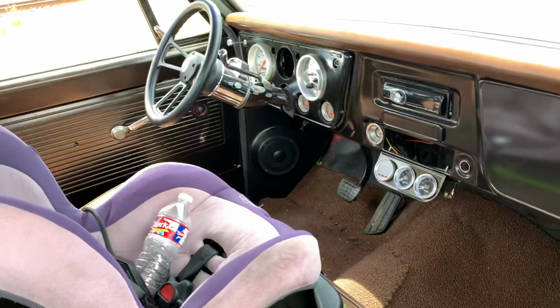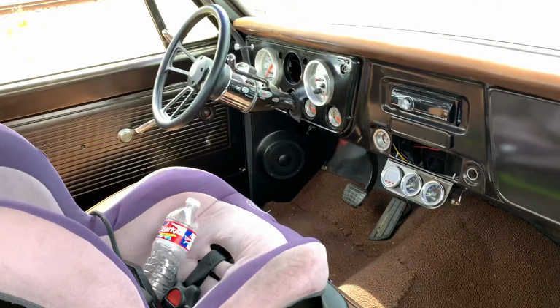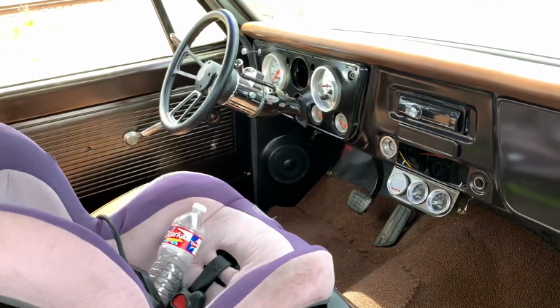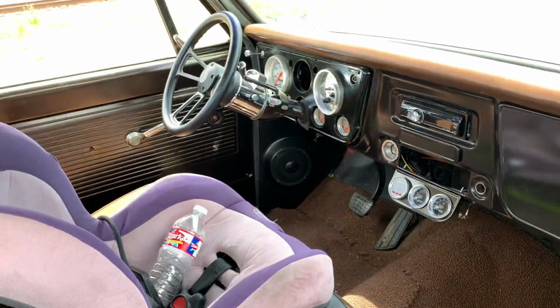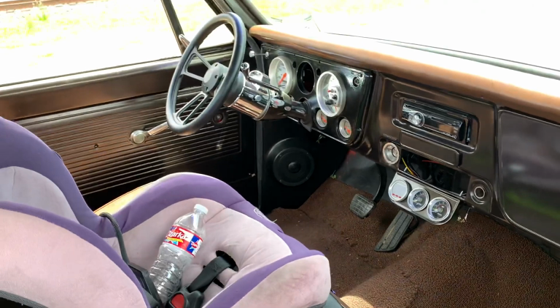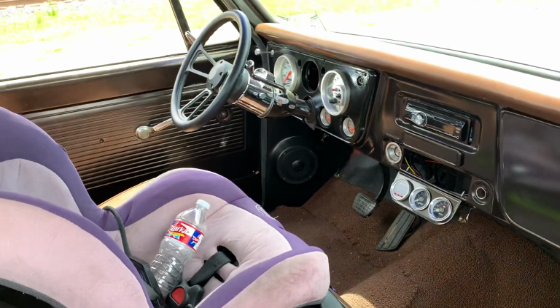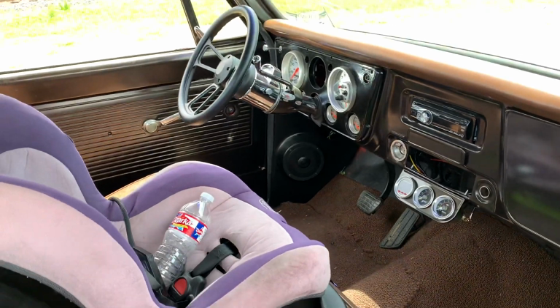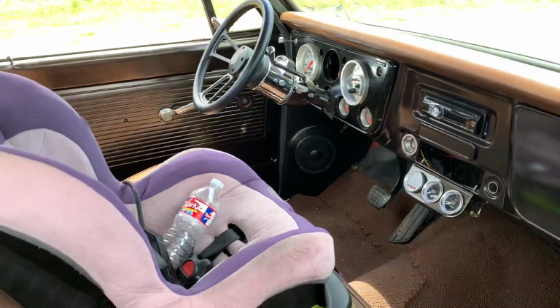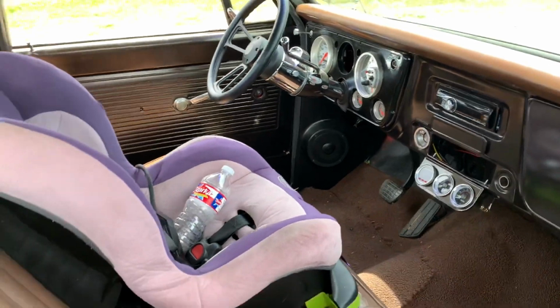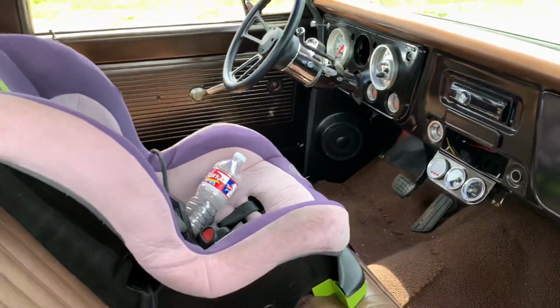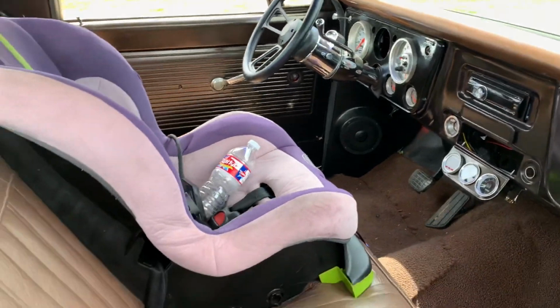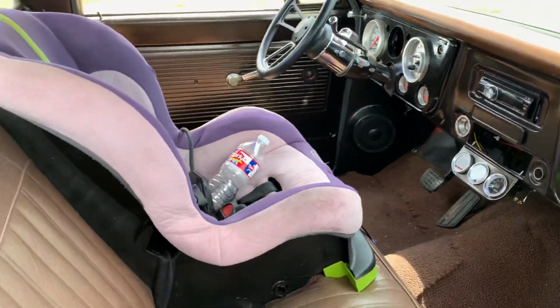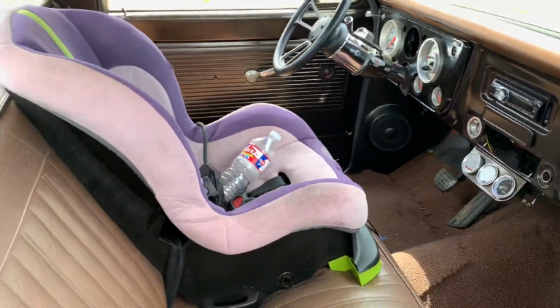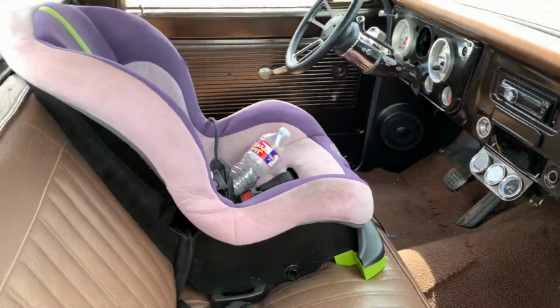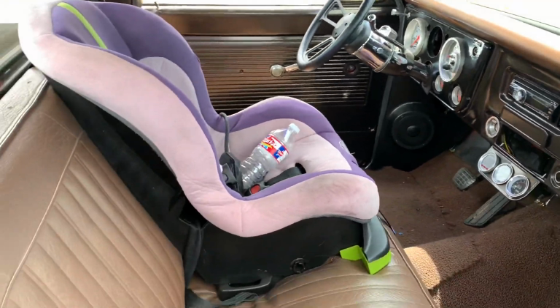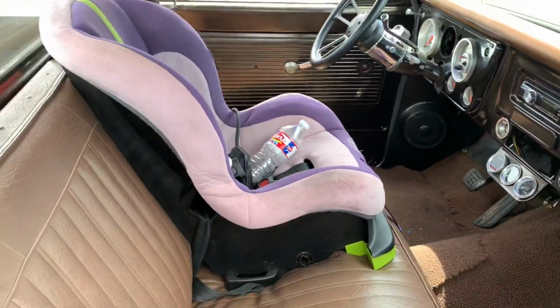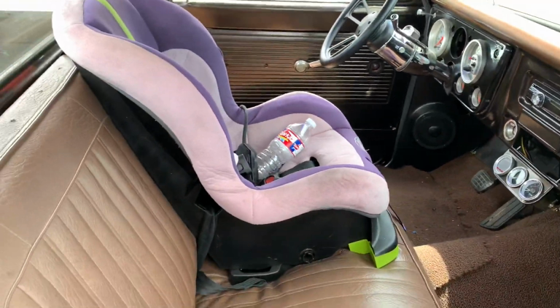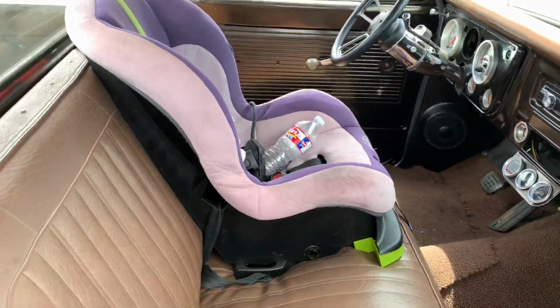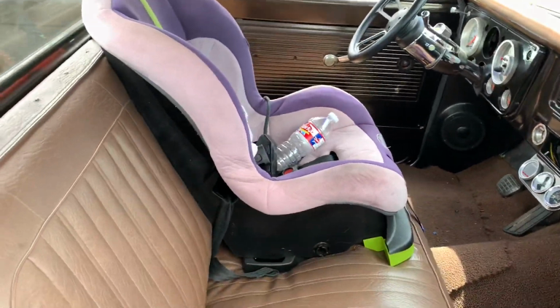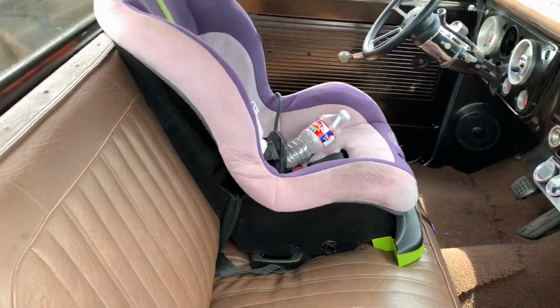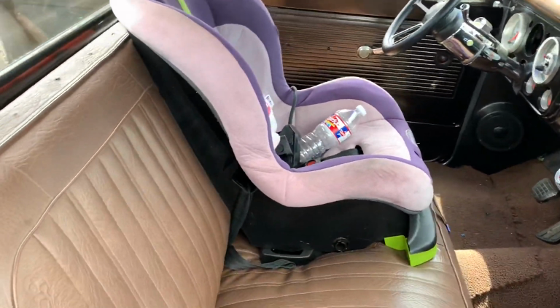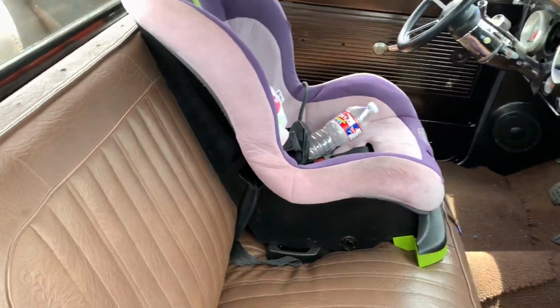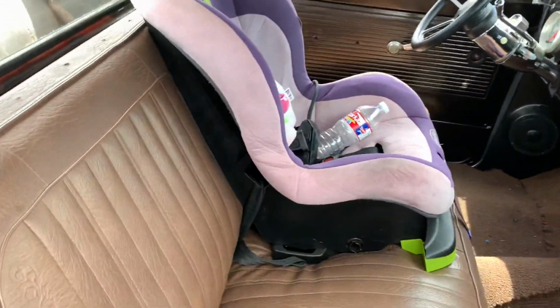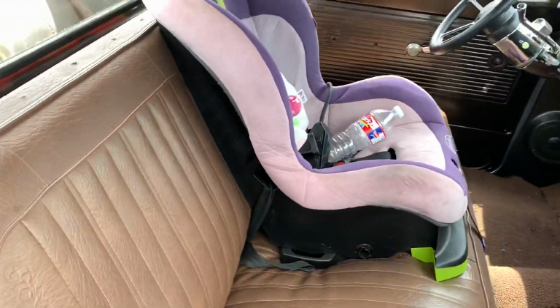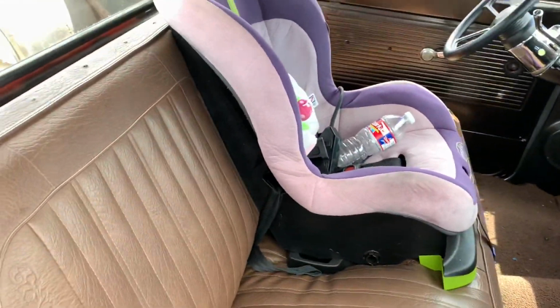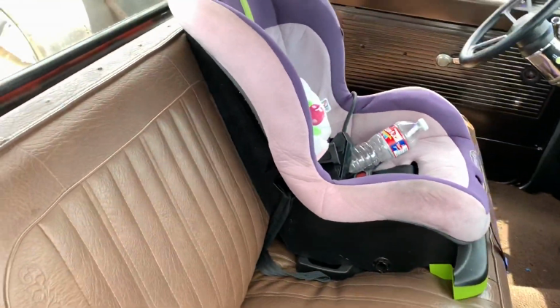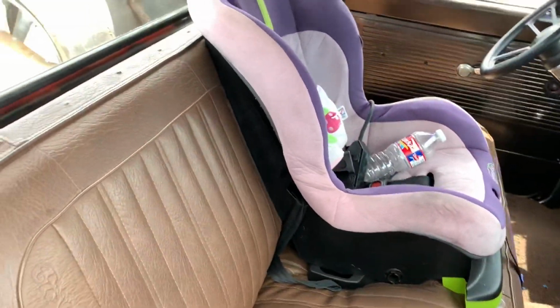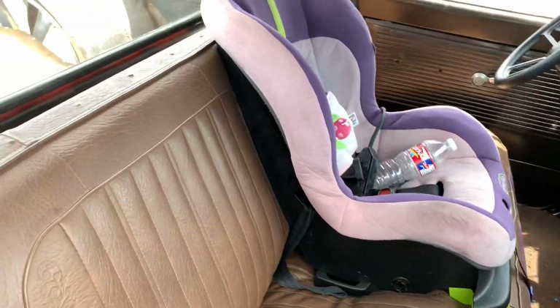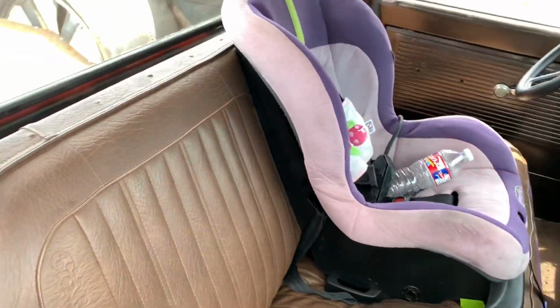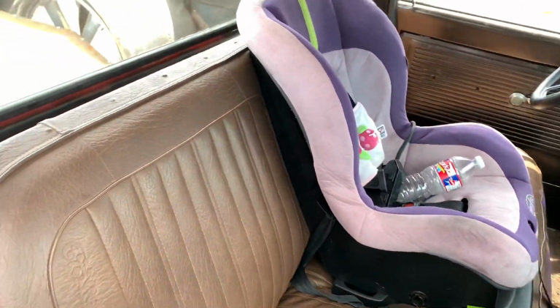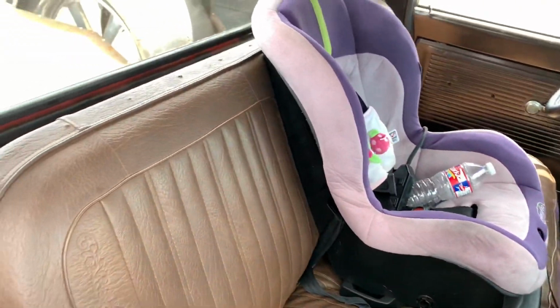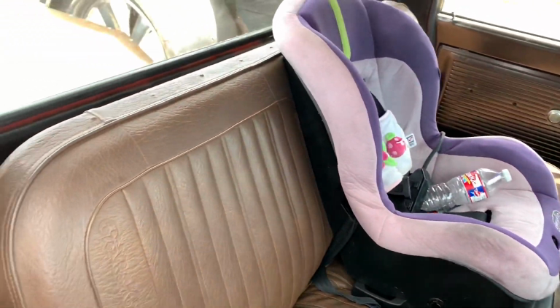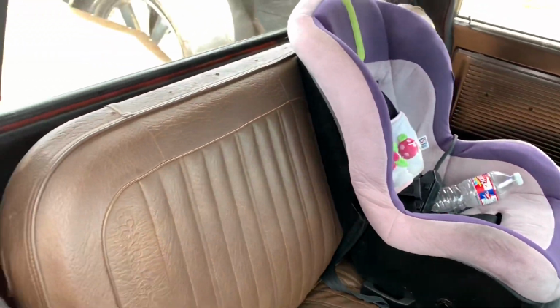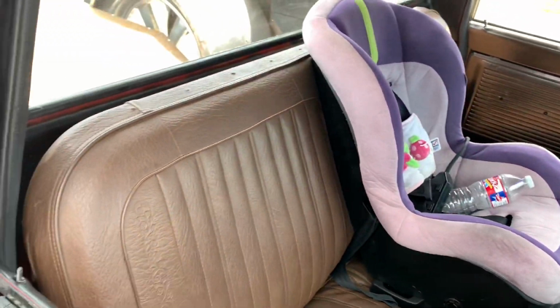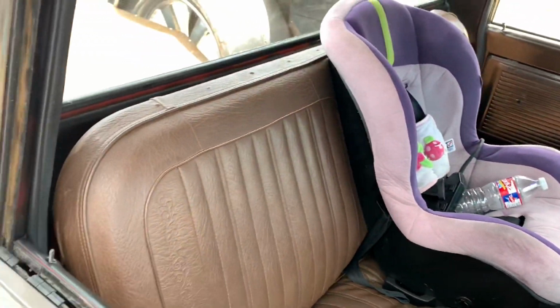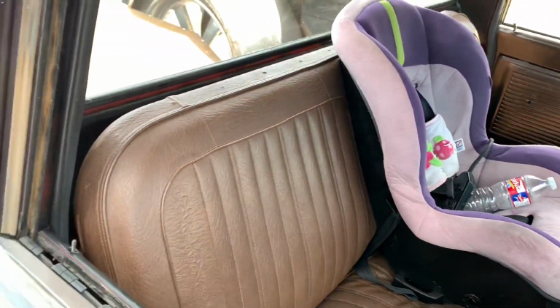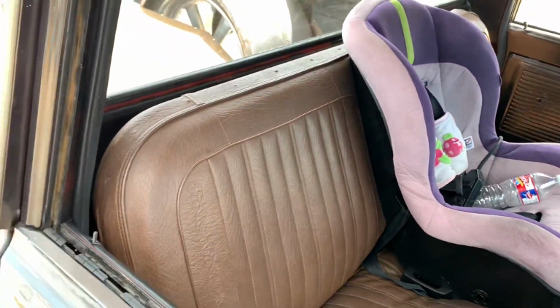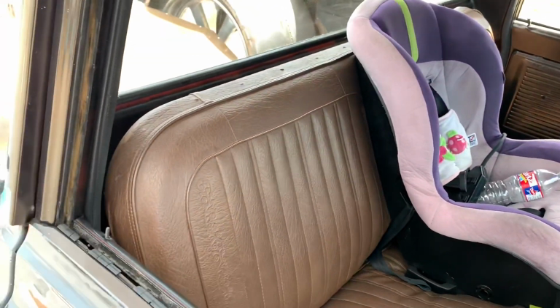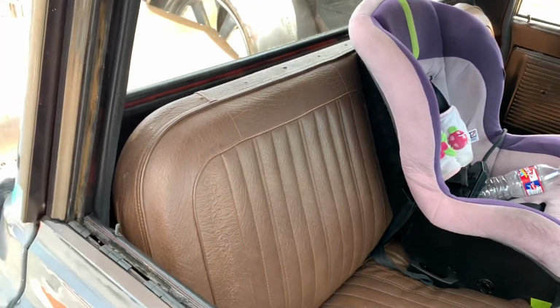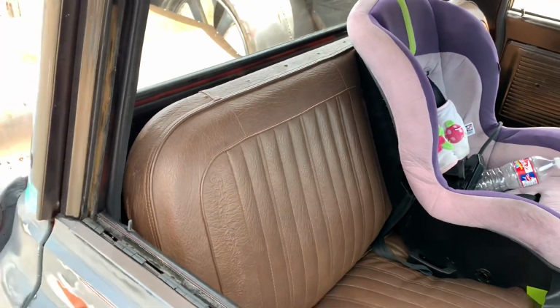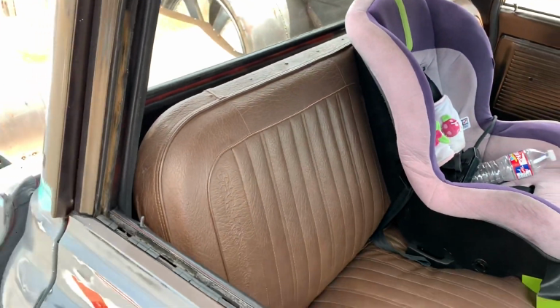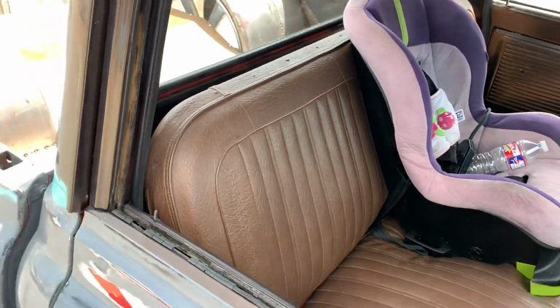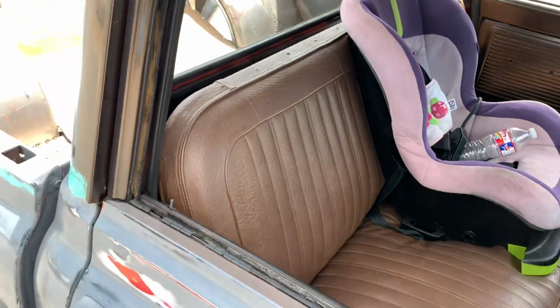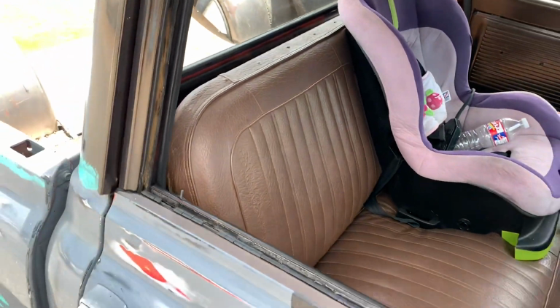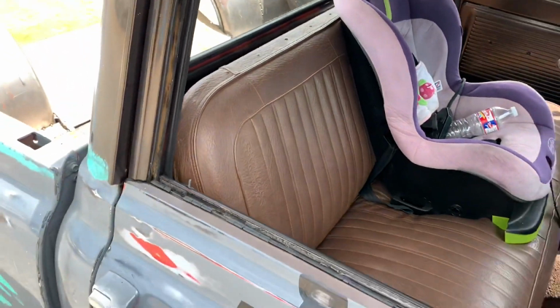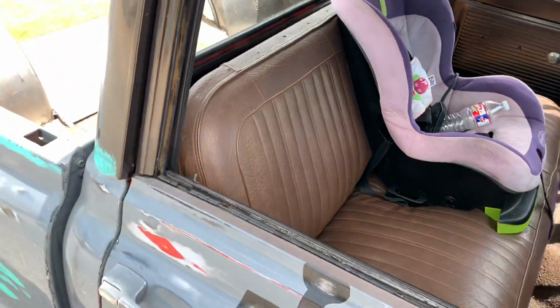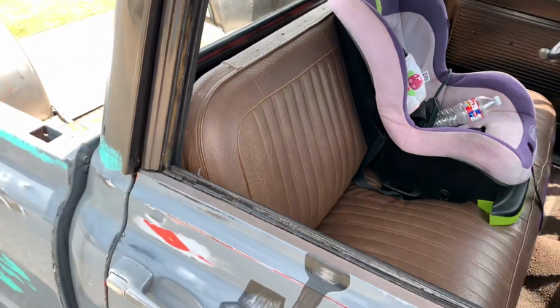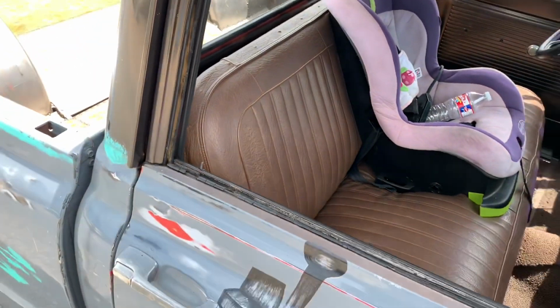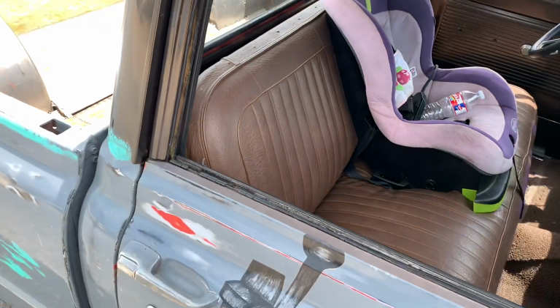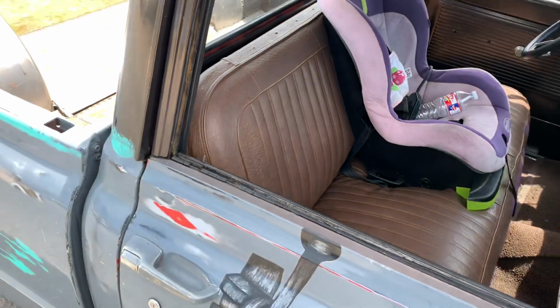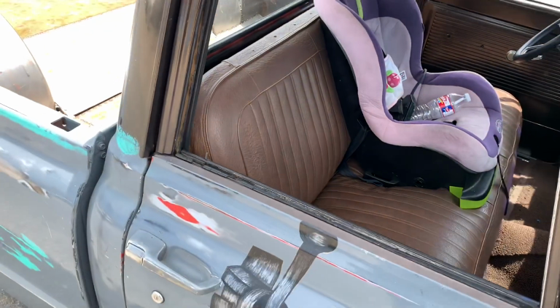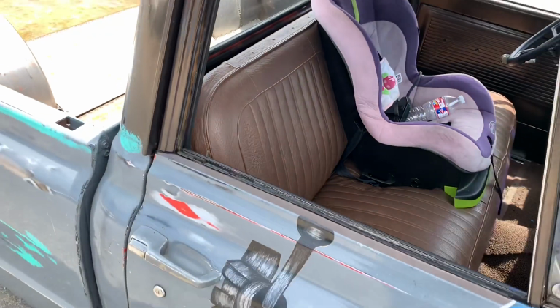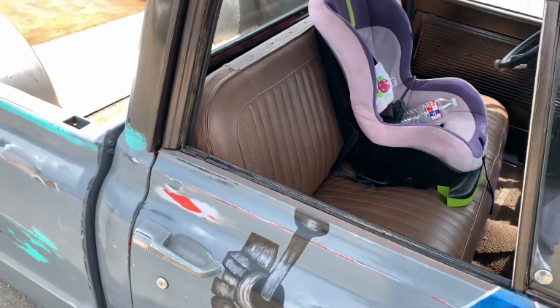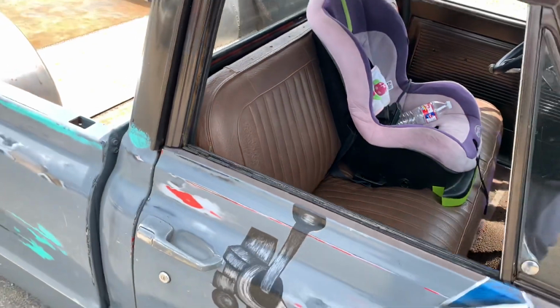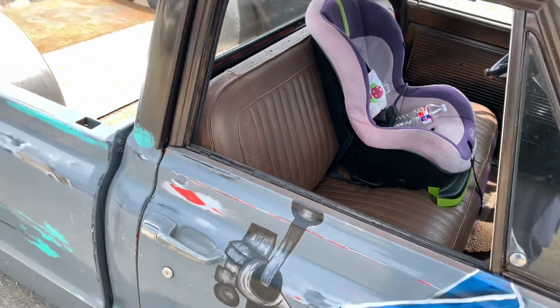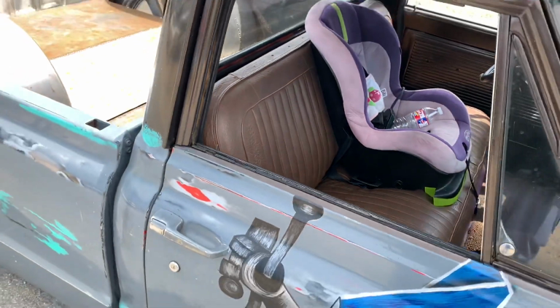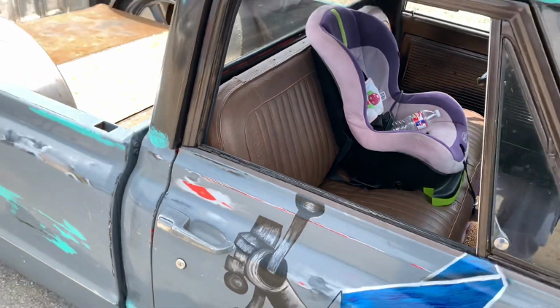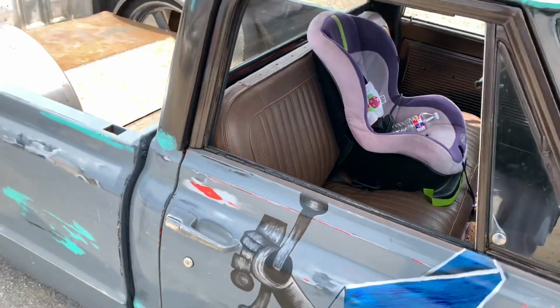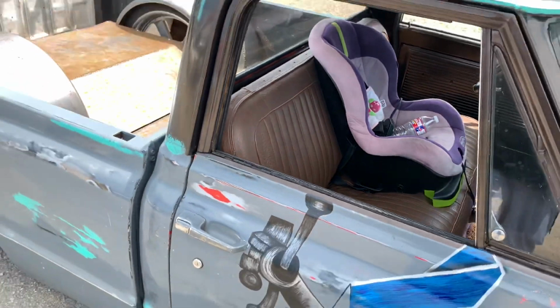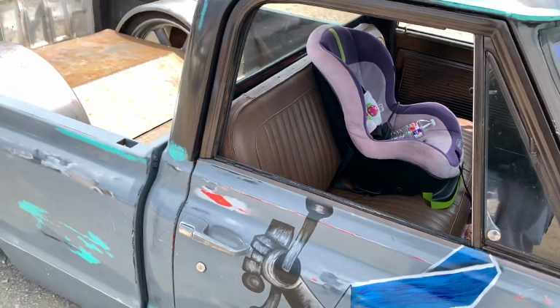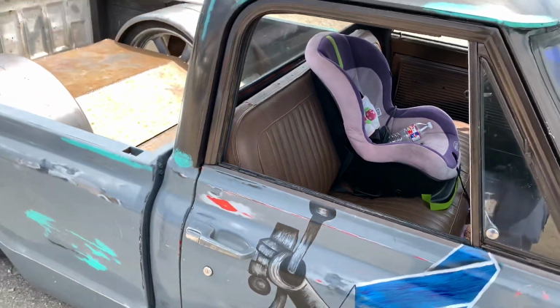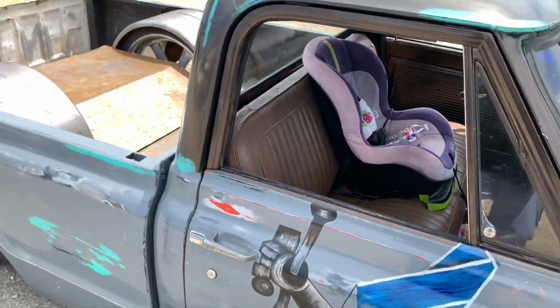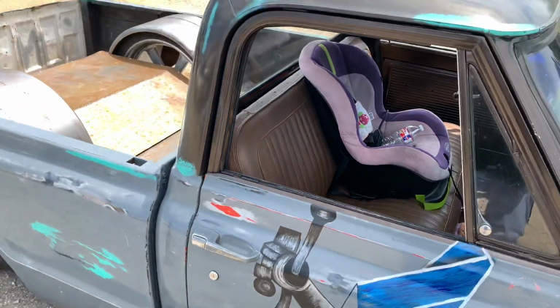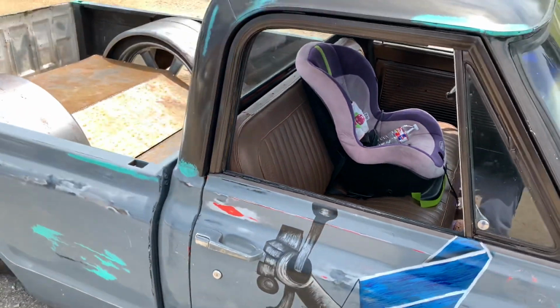With the baby seat. Let you know the baby get action too, man. Baby get action too.